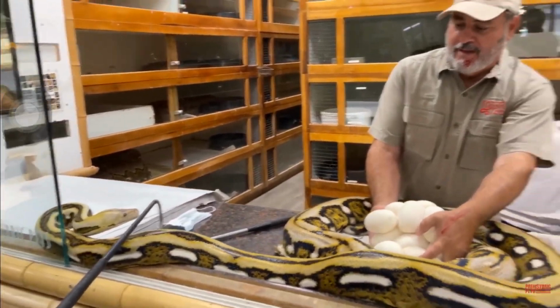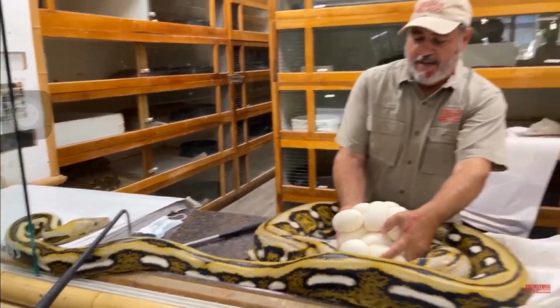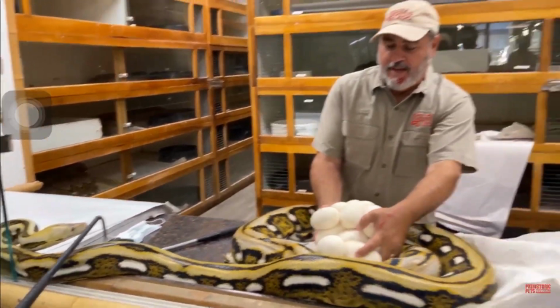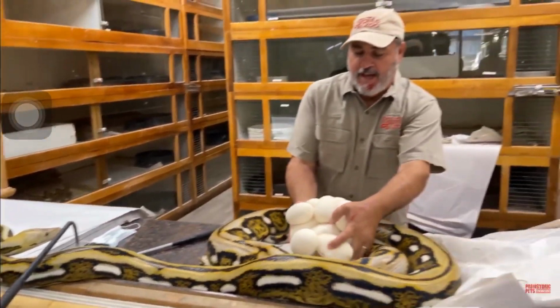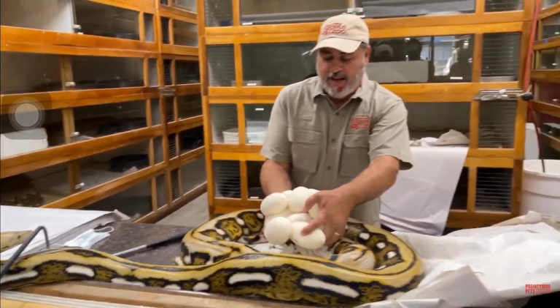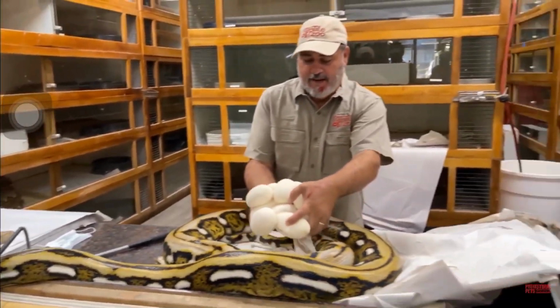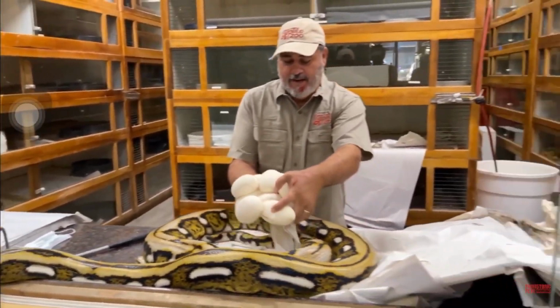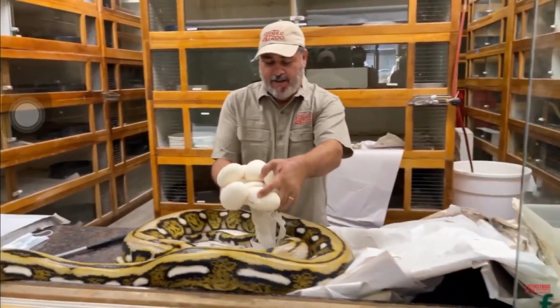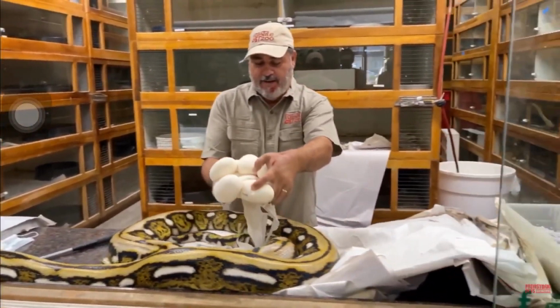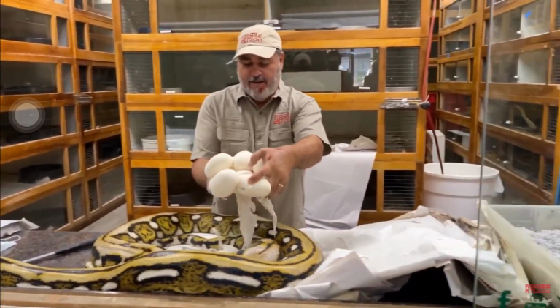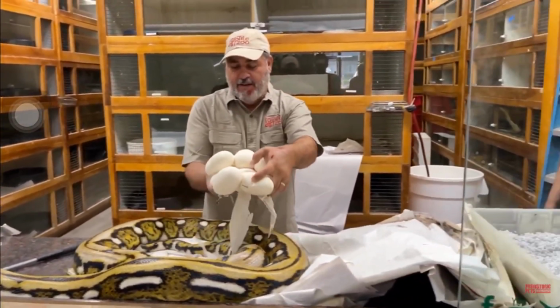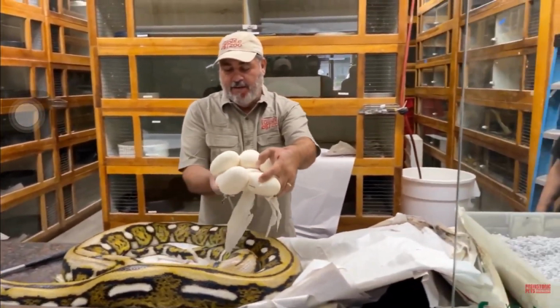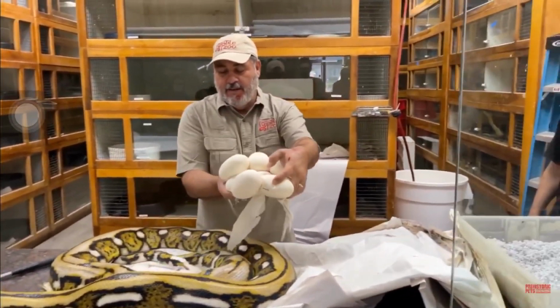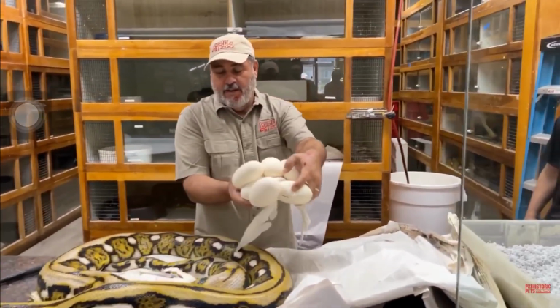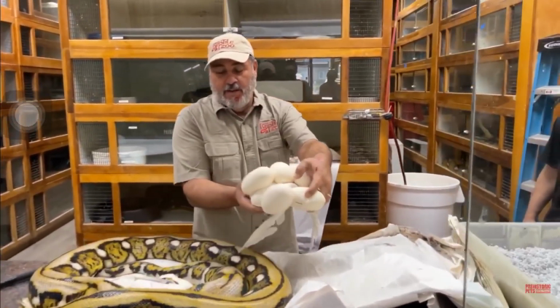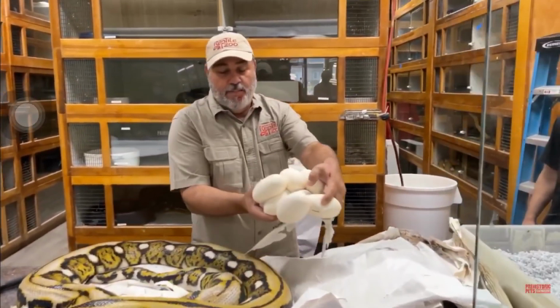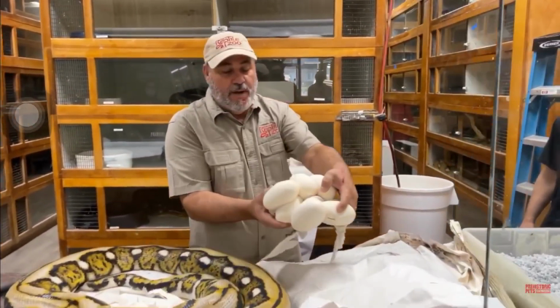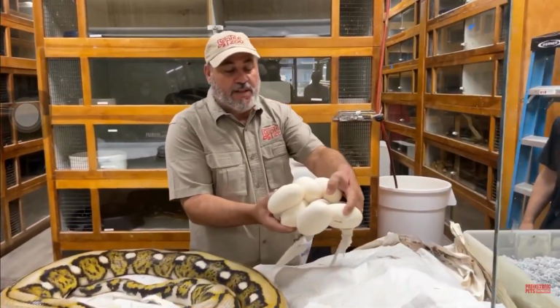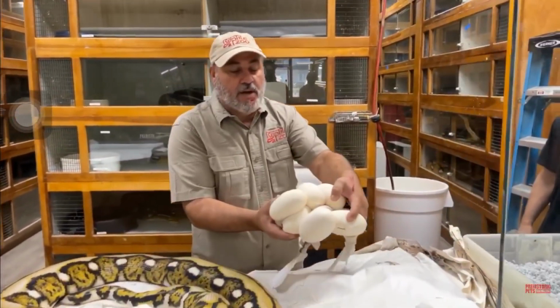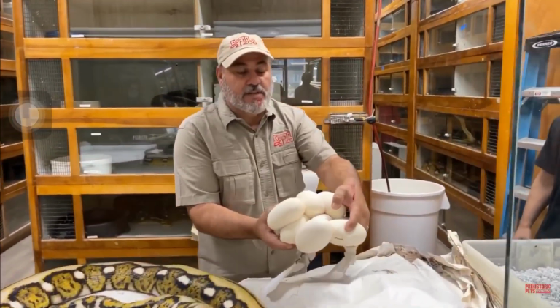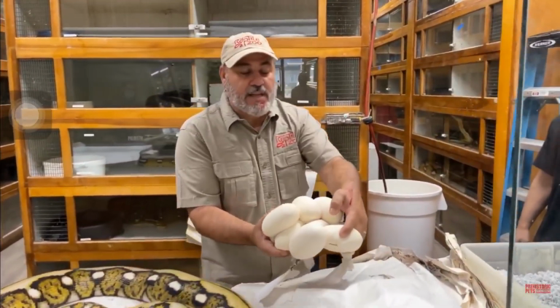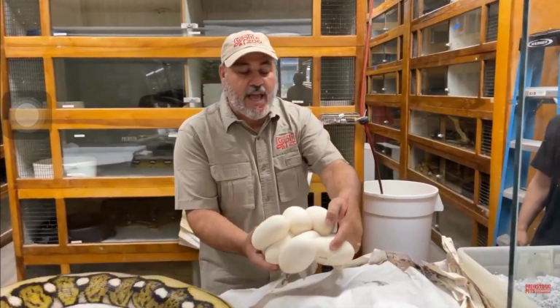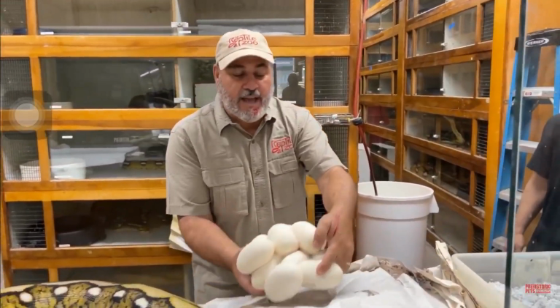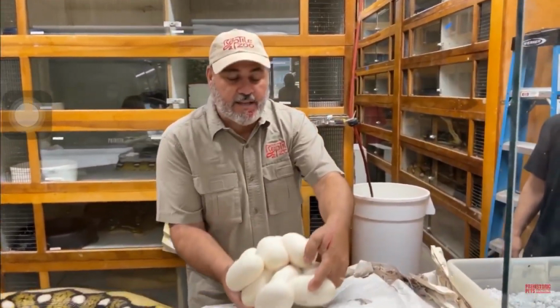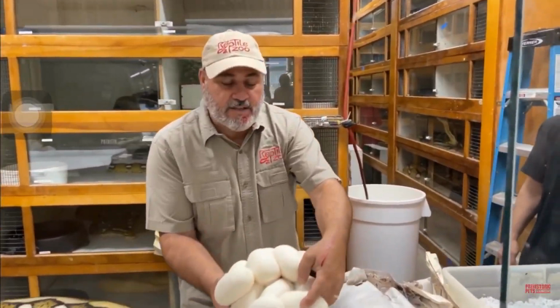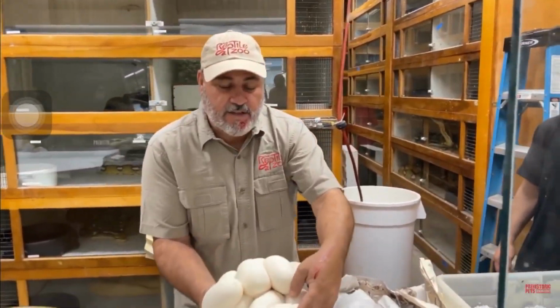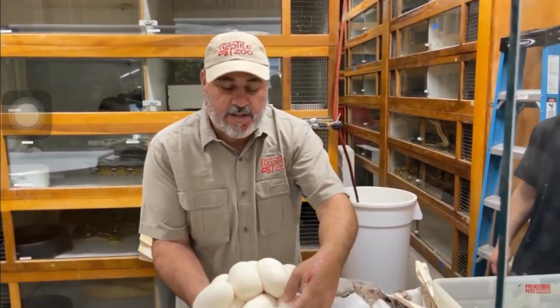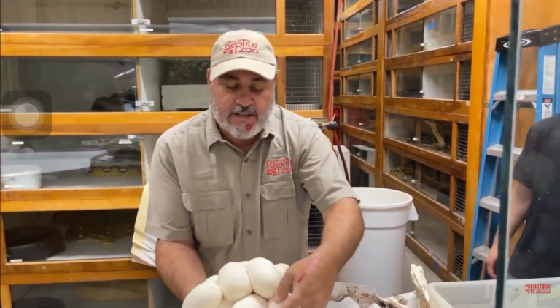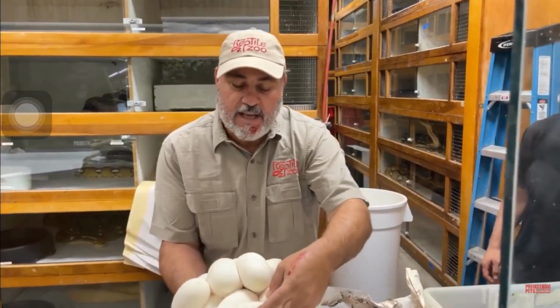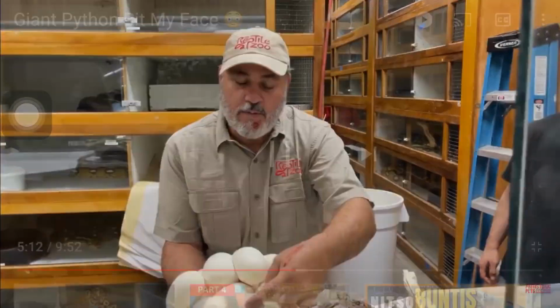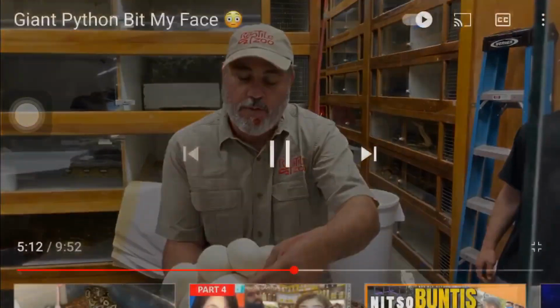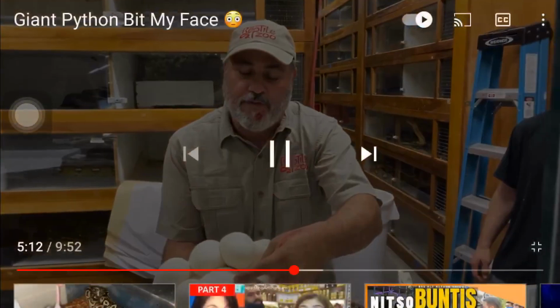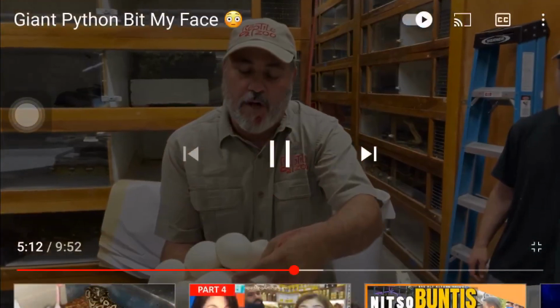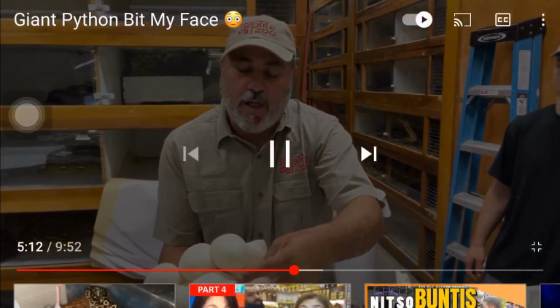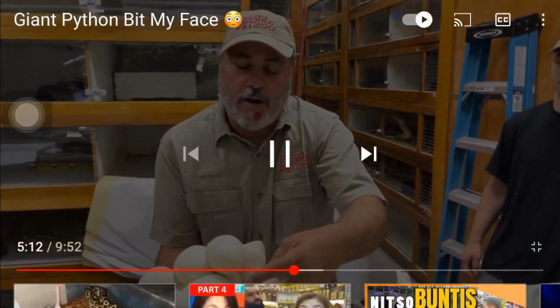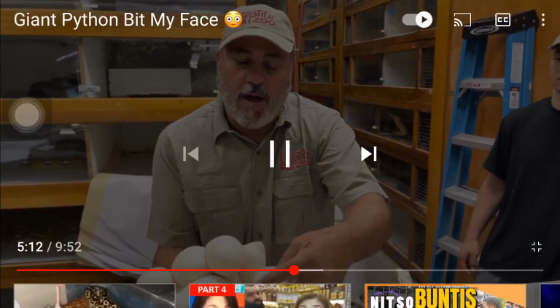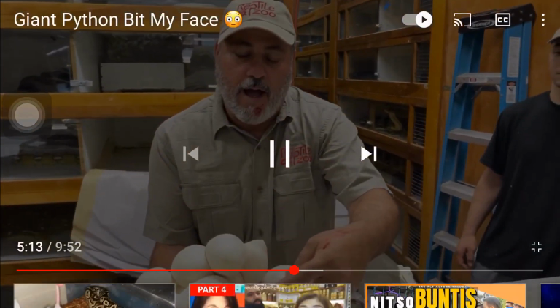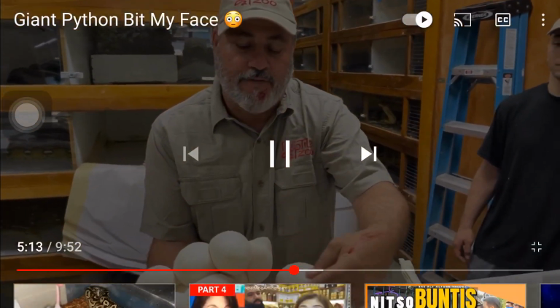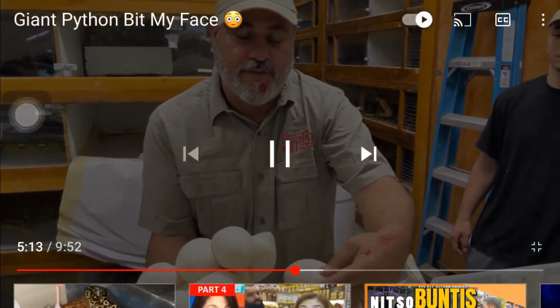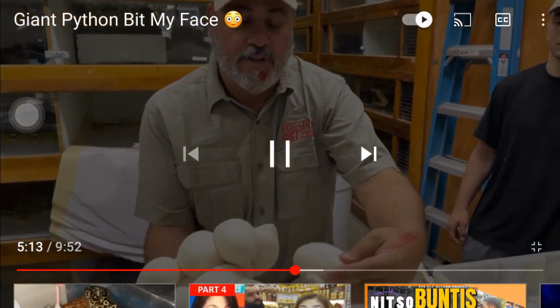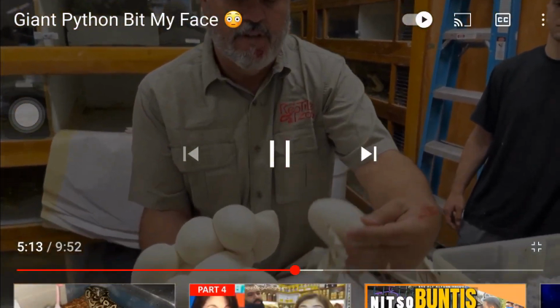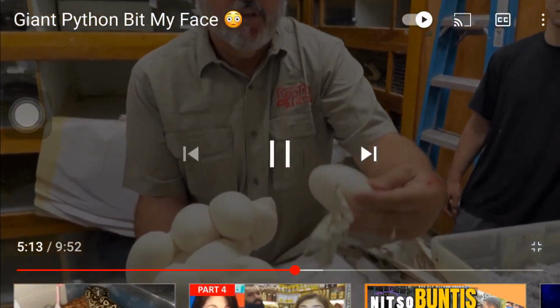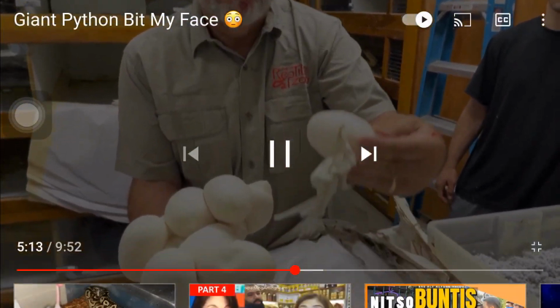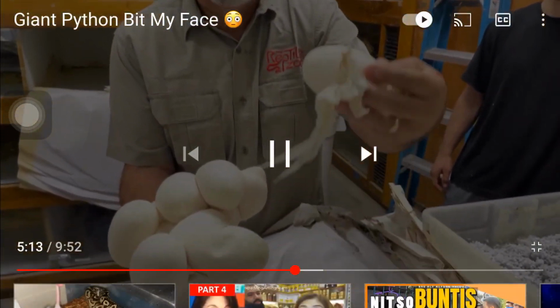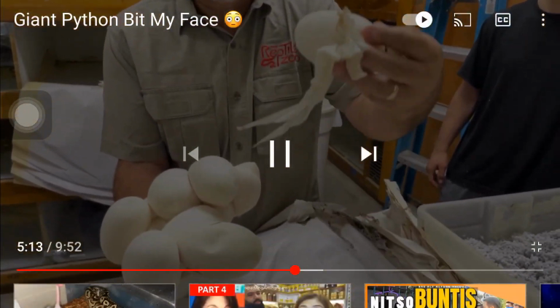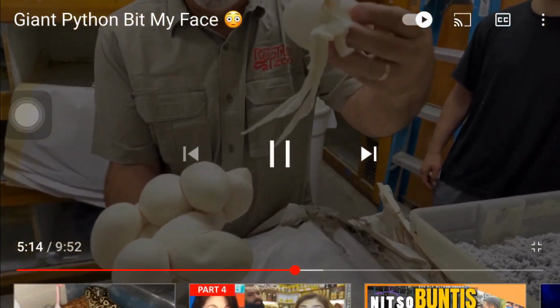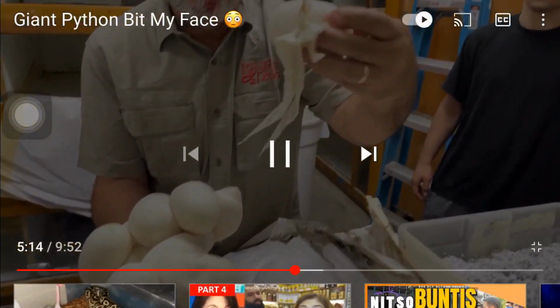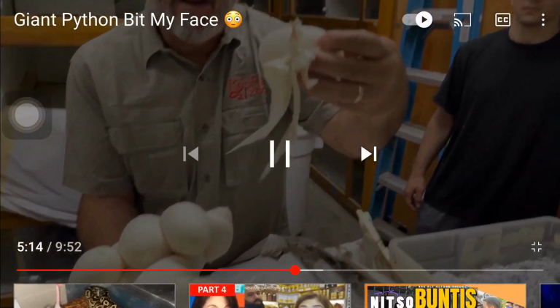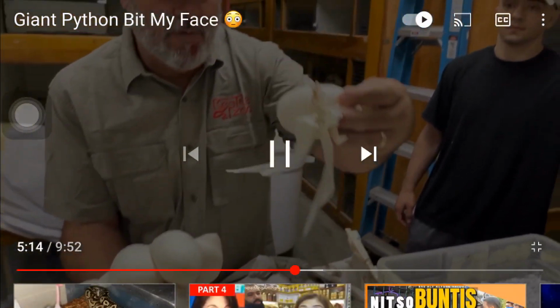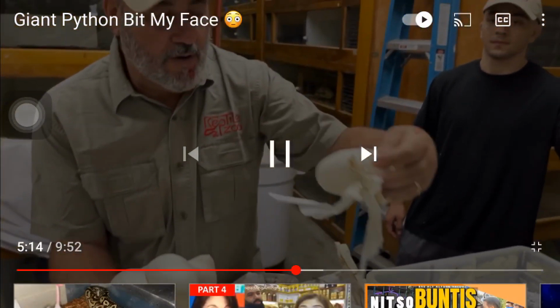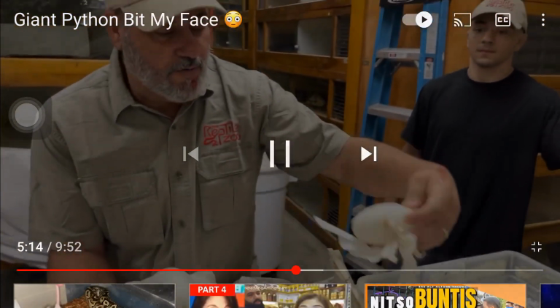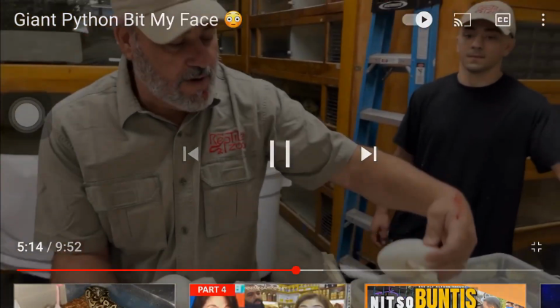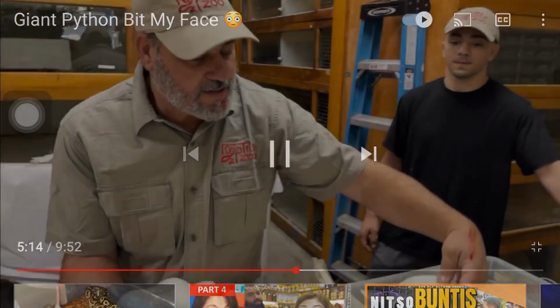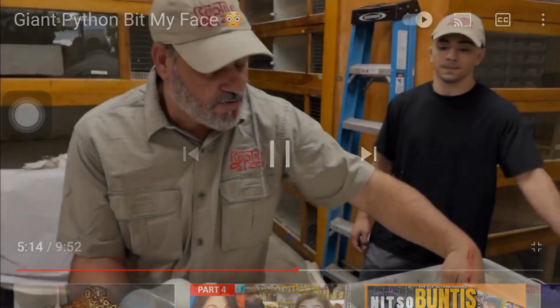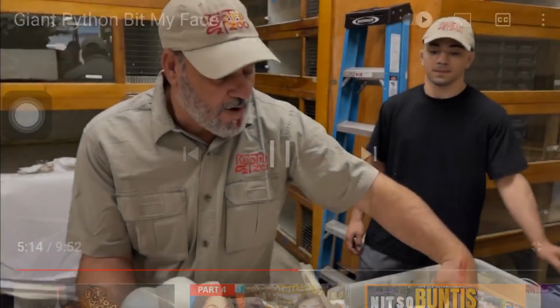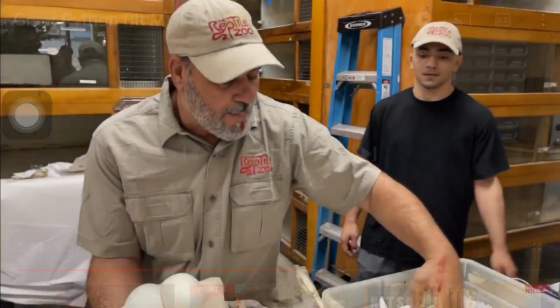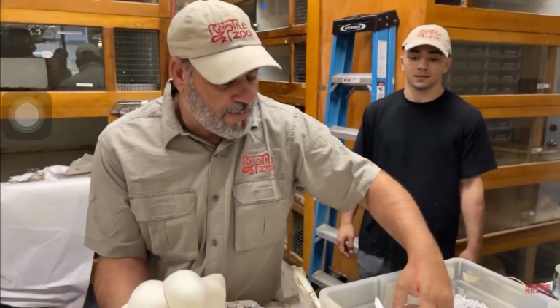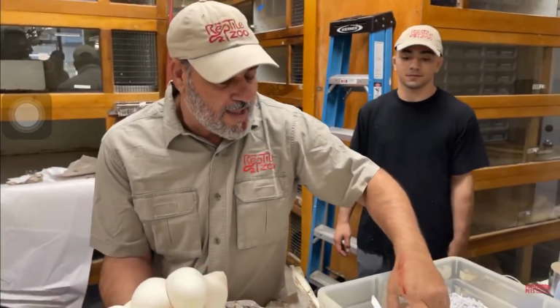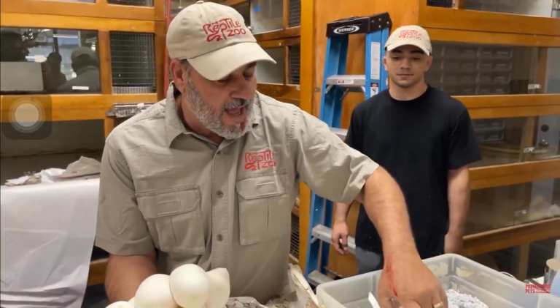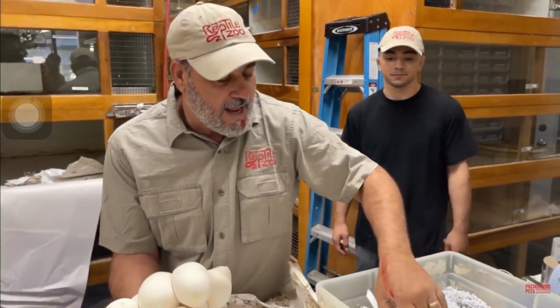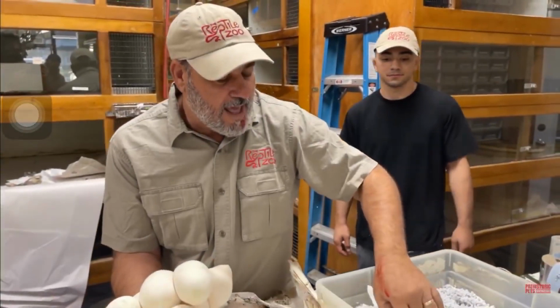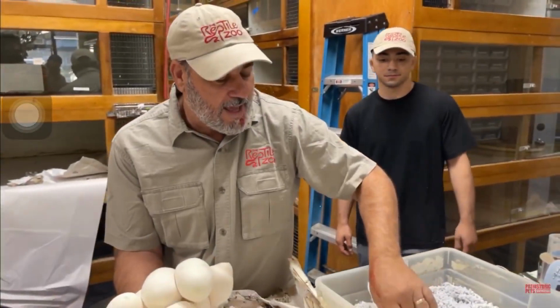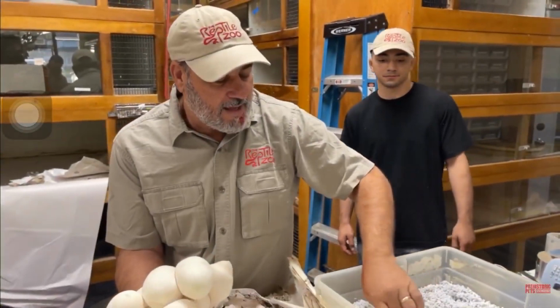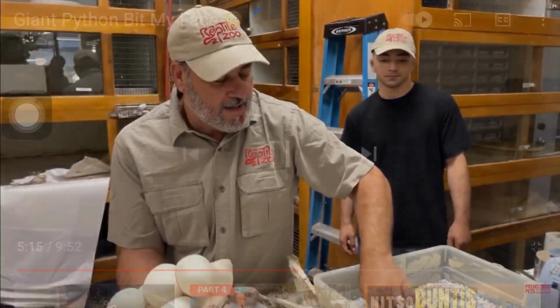I got it. But those eggs you can see were falling off, so I didn't want to risk dropping that egg.